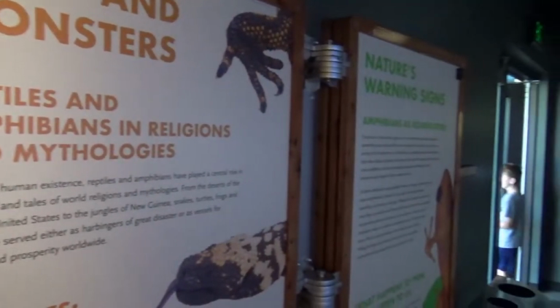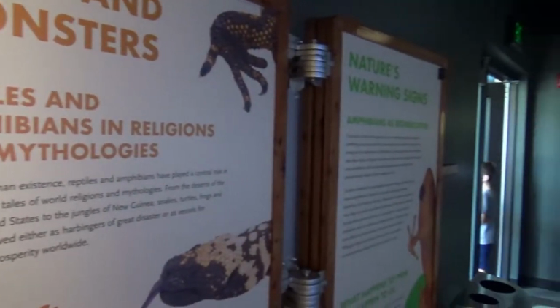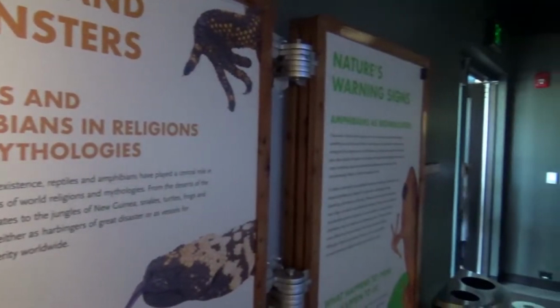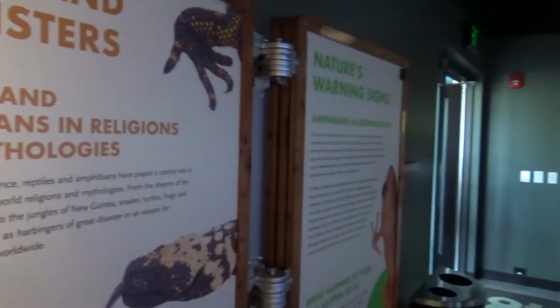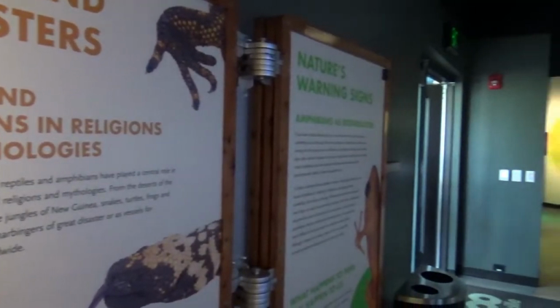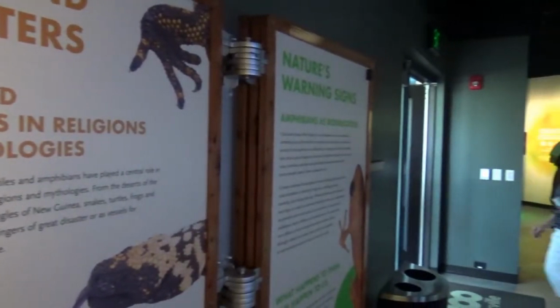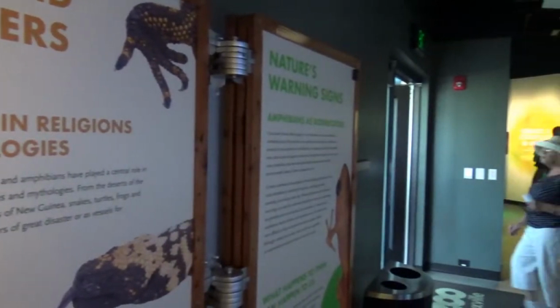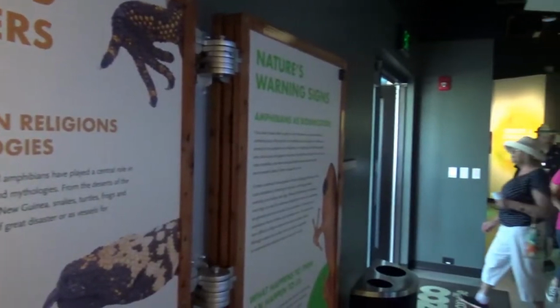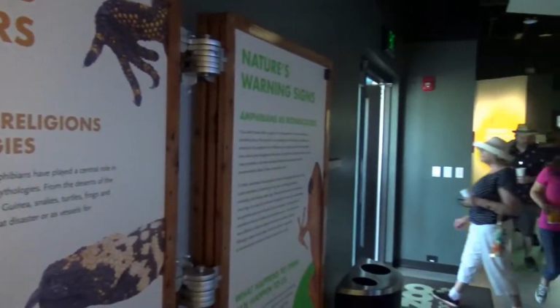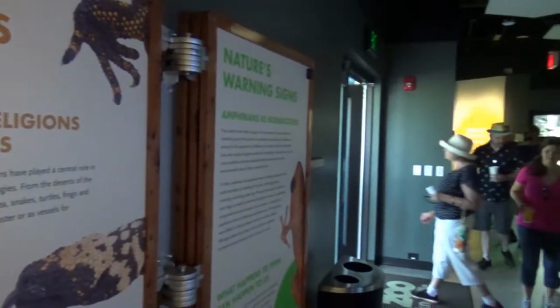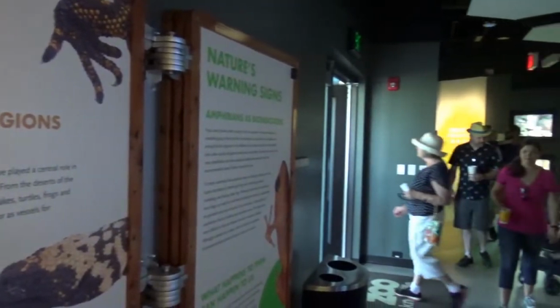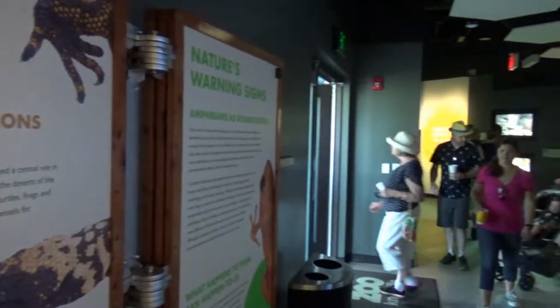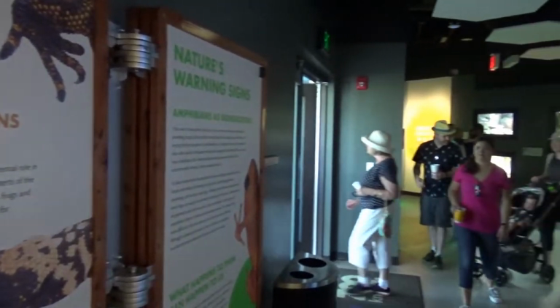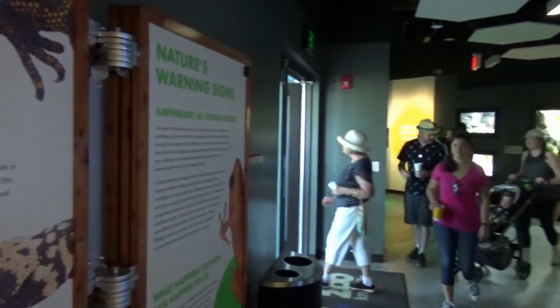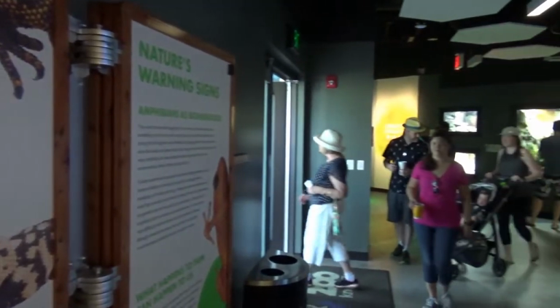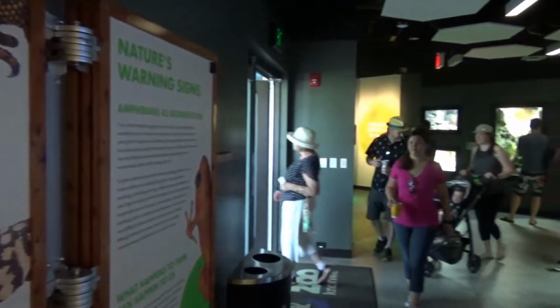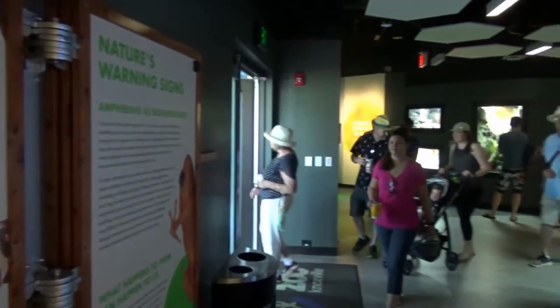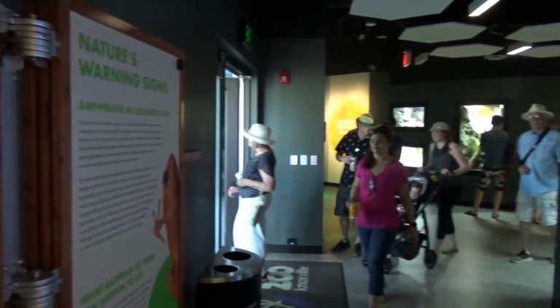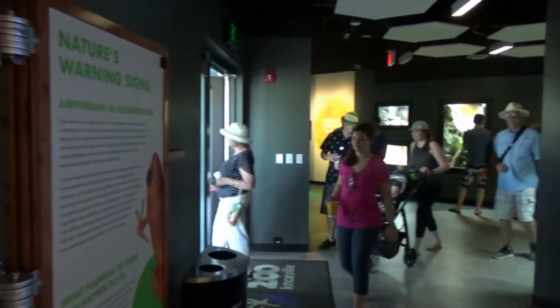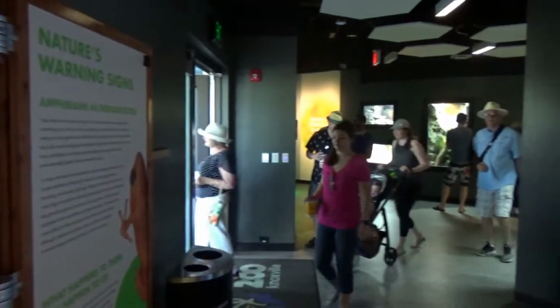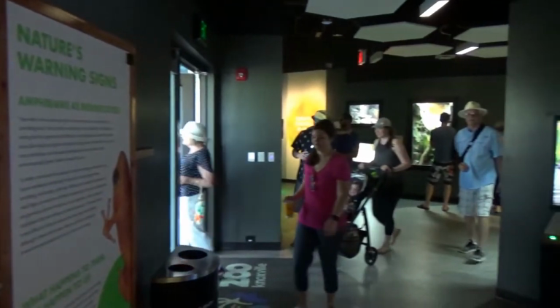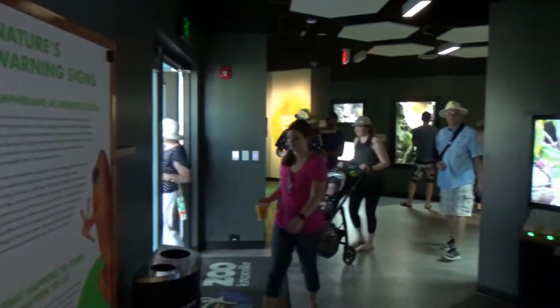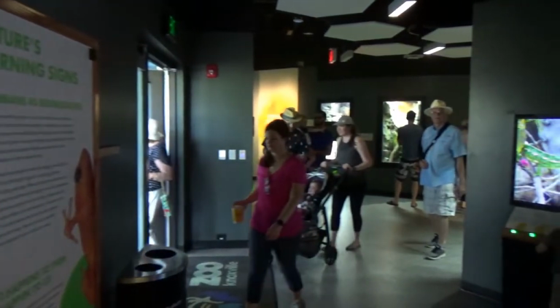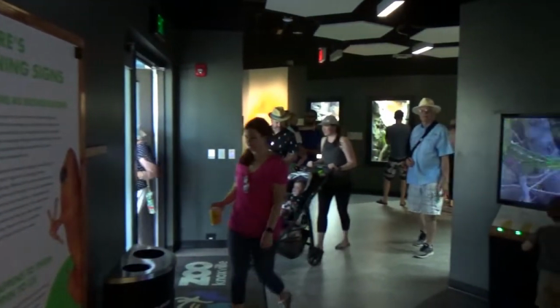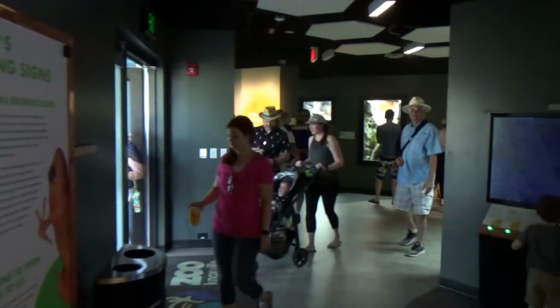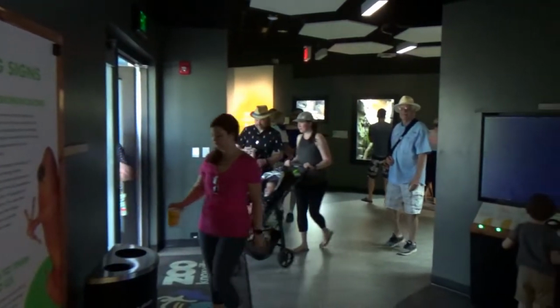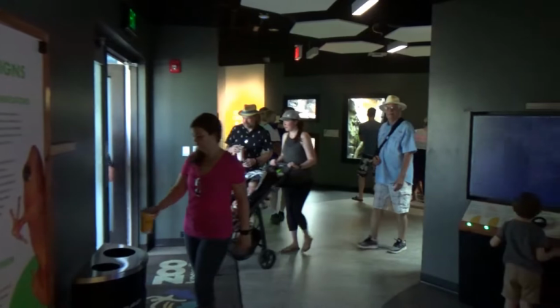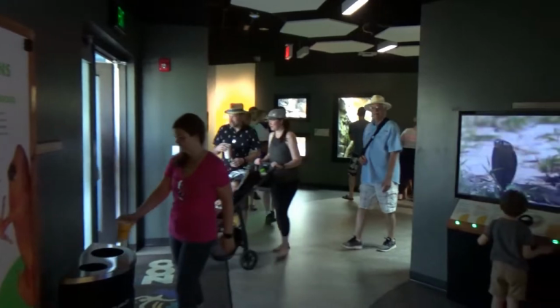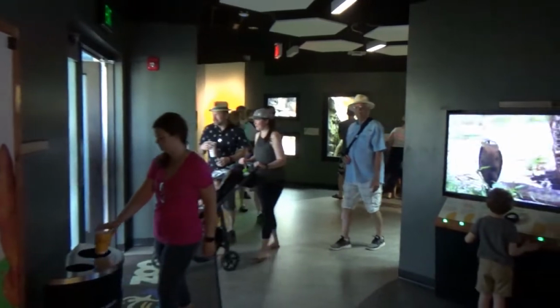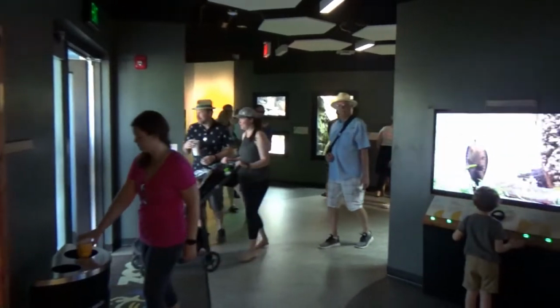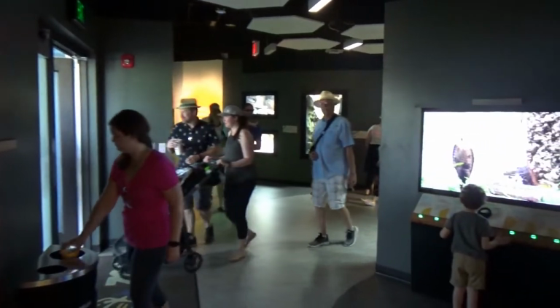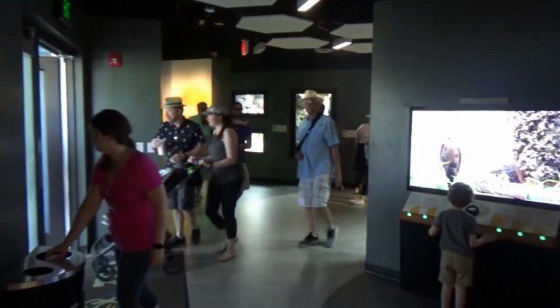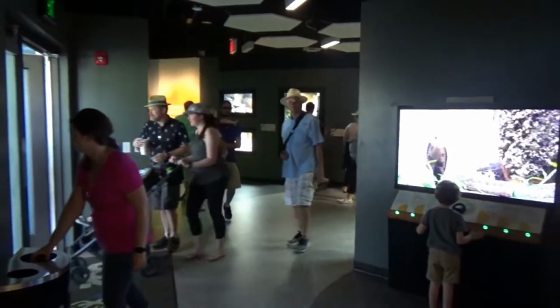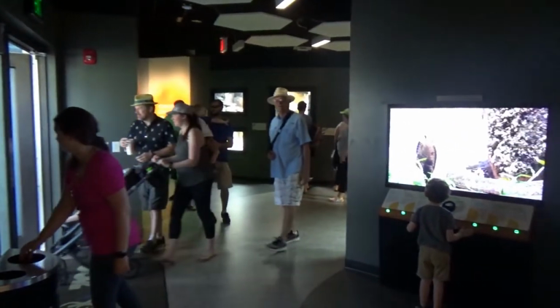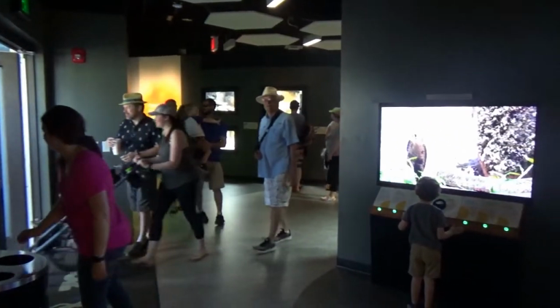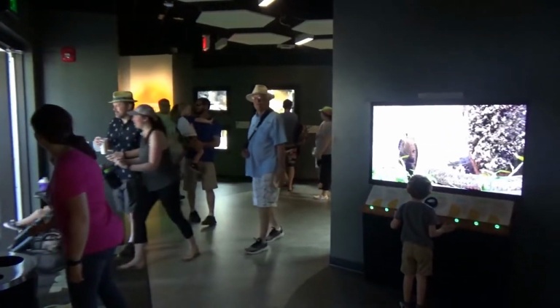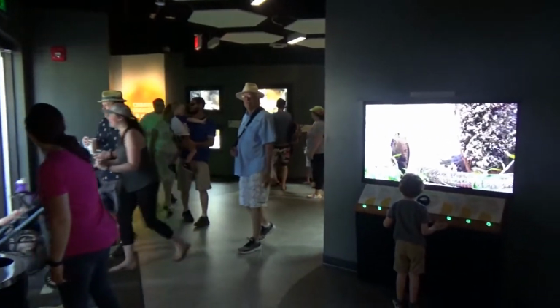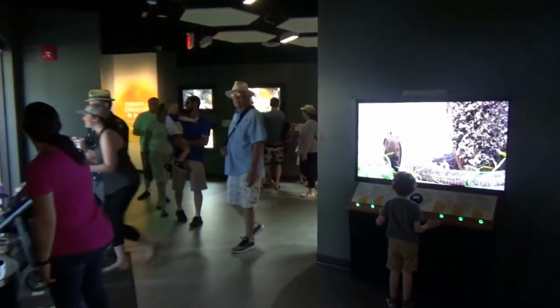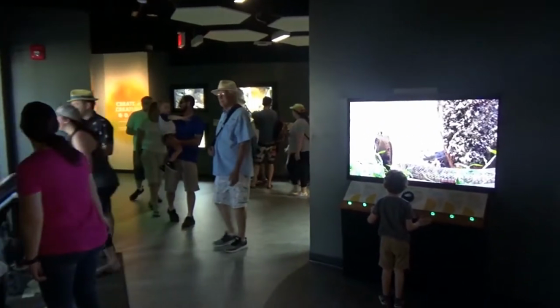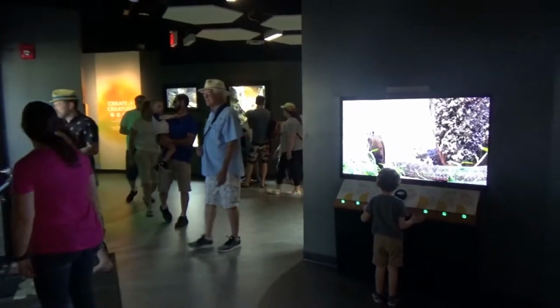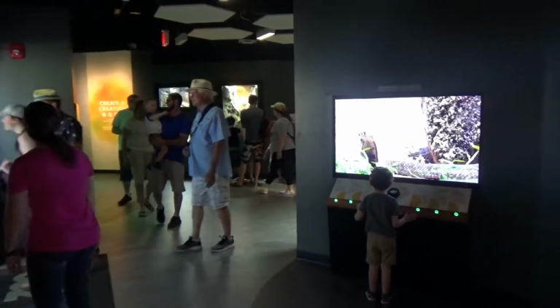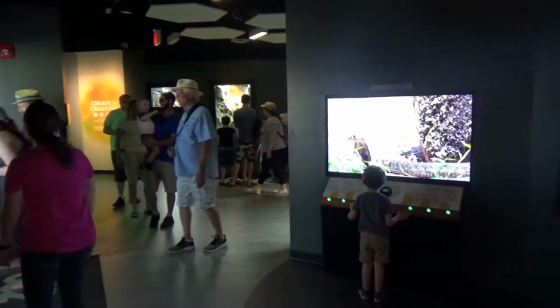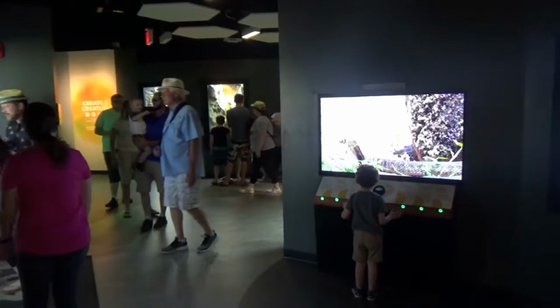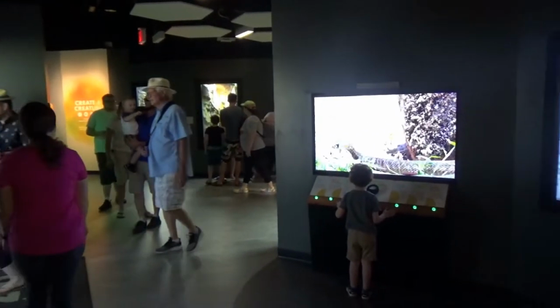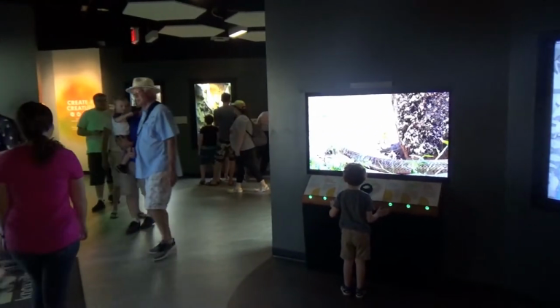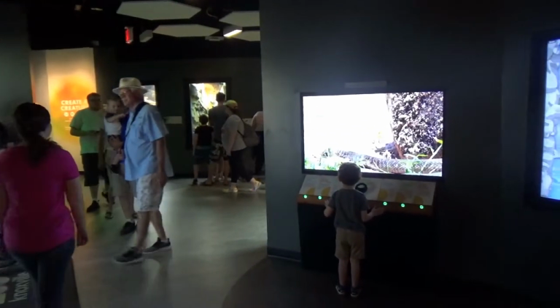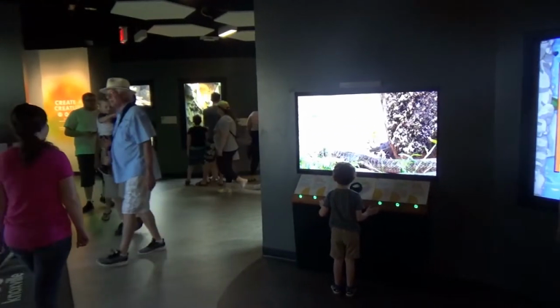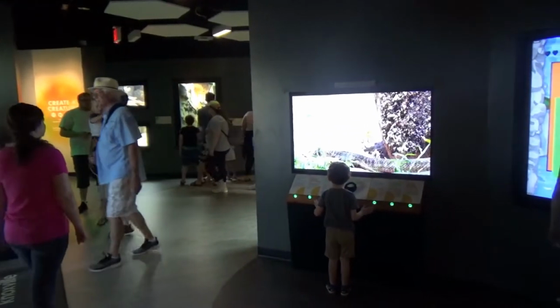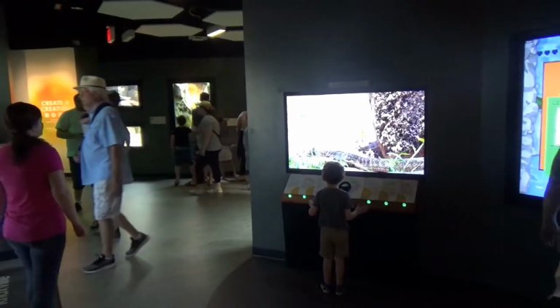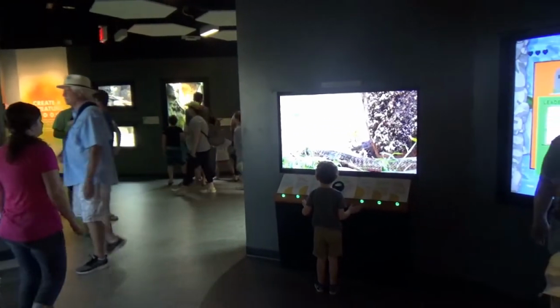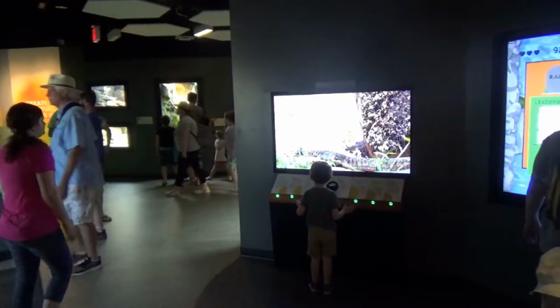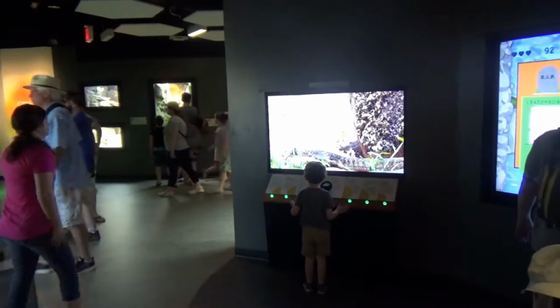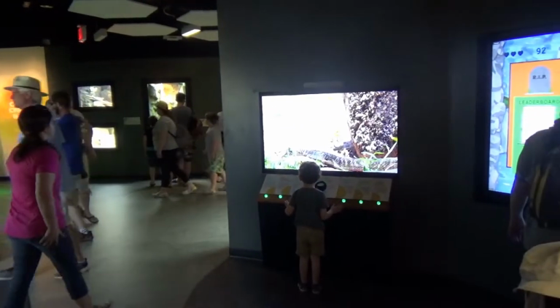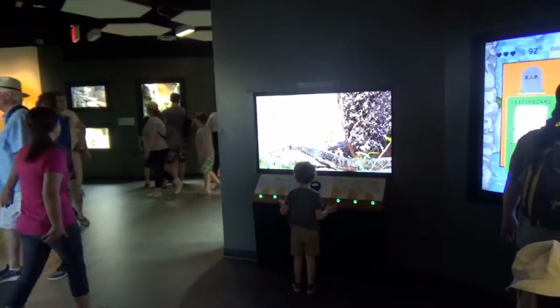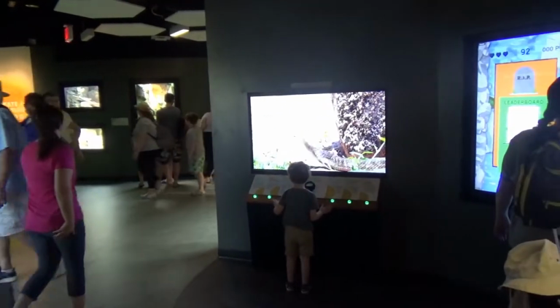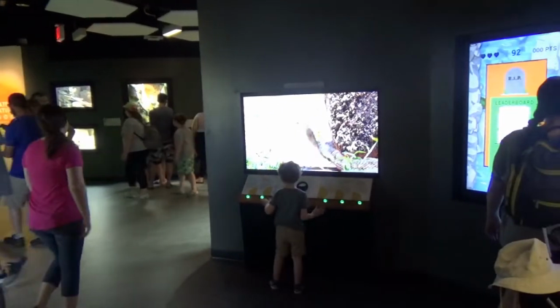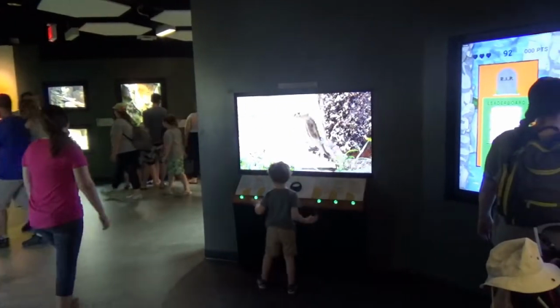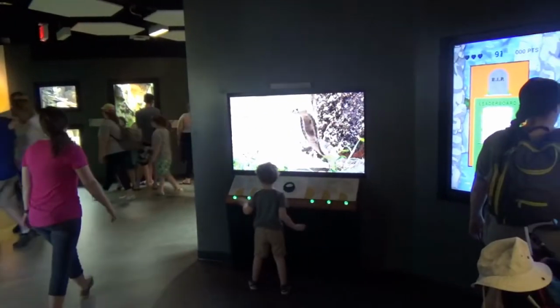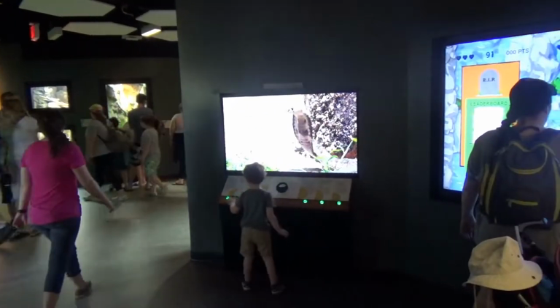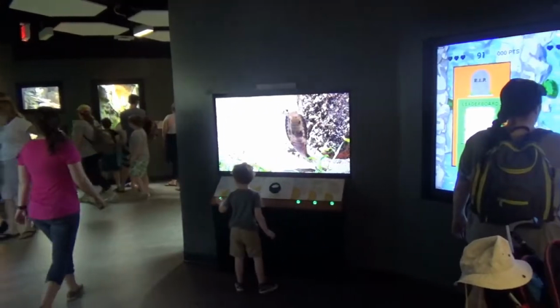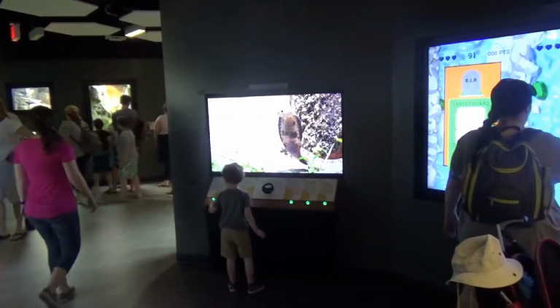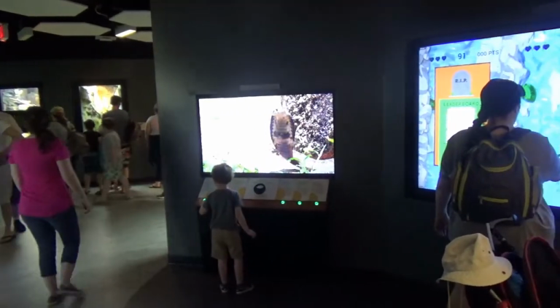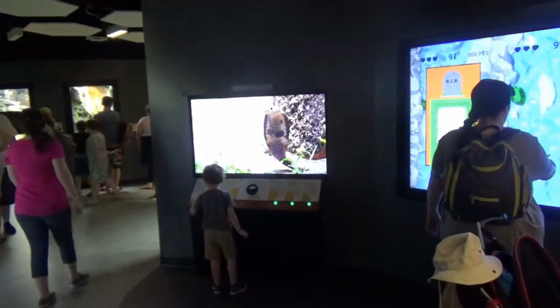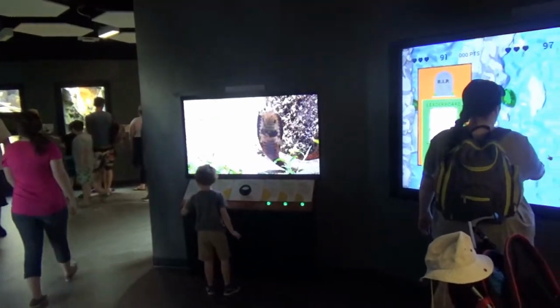Just before leaving this room, you are given one last chance to glance back at the plethora of endangered reptiles and amphibians in one breathtaking sweep.